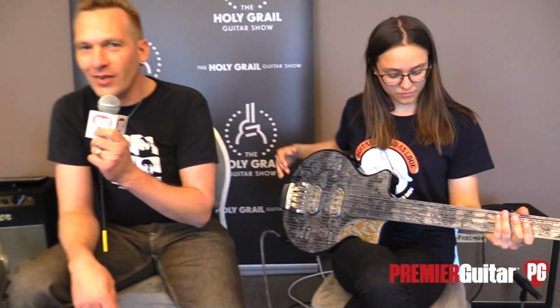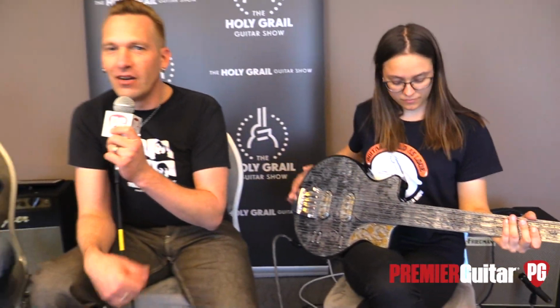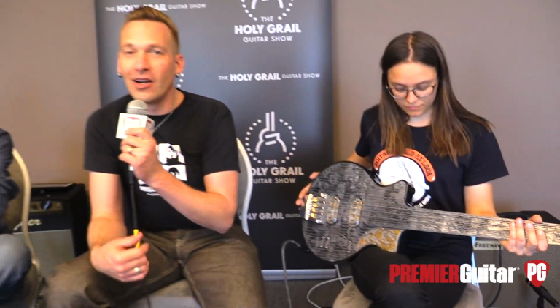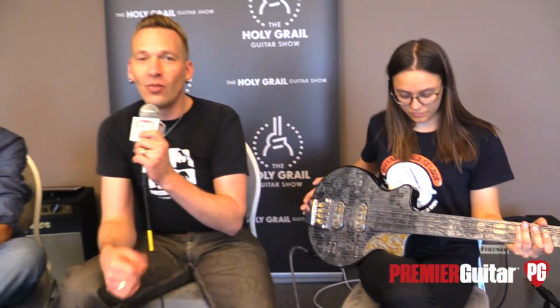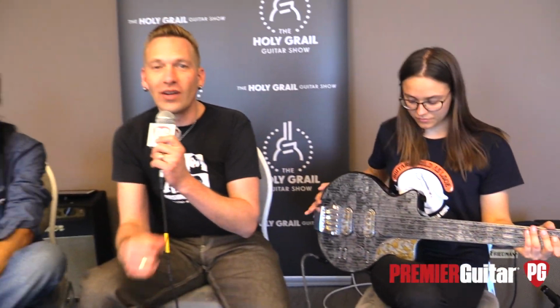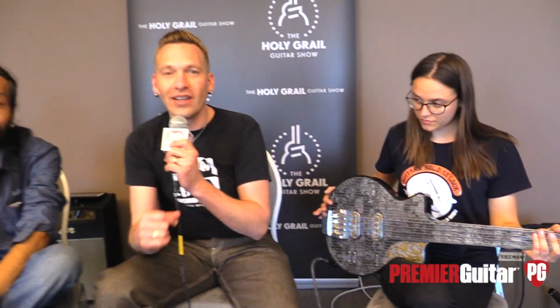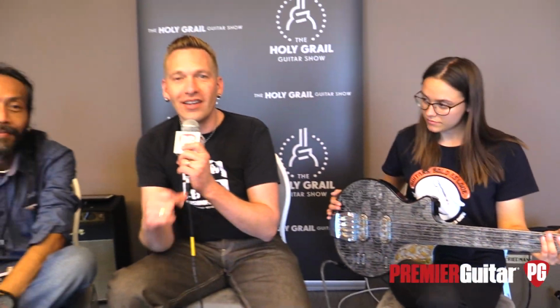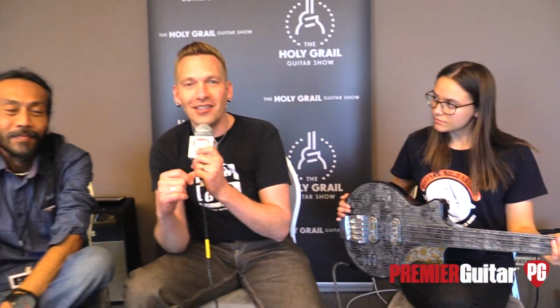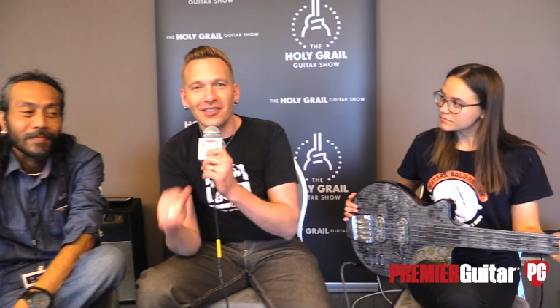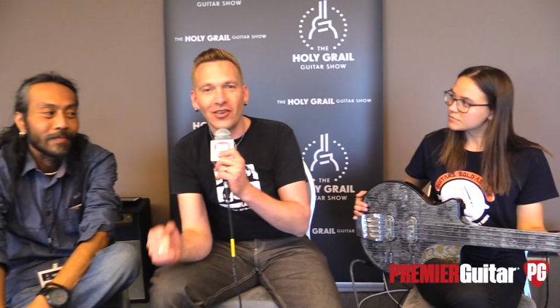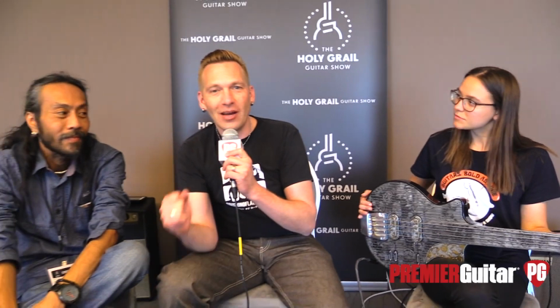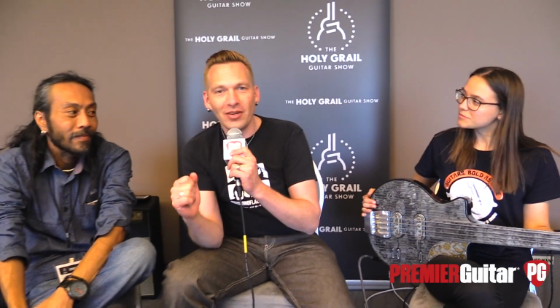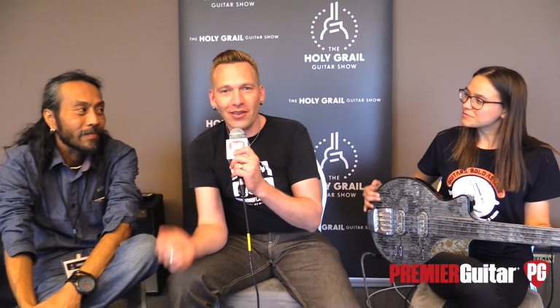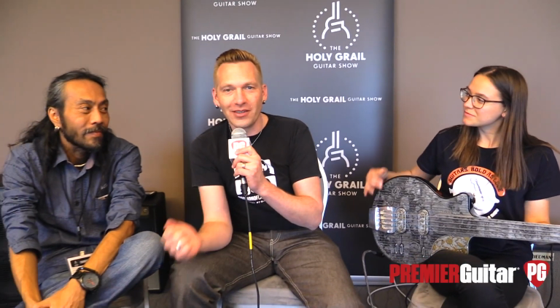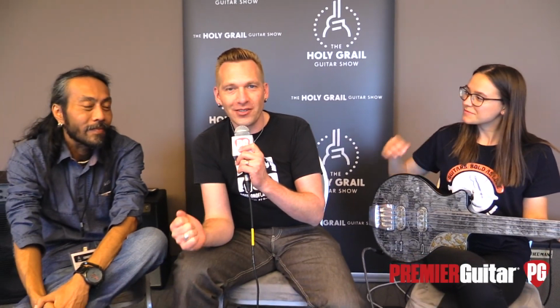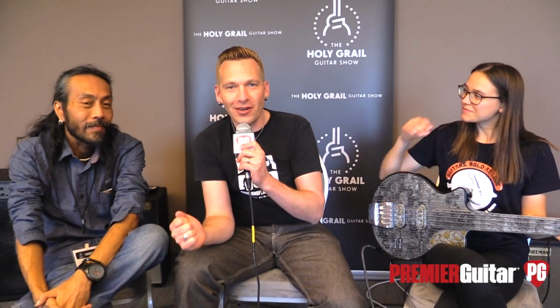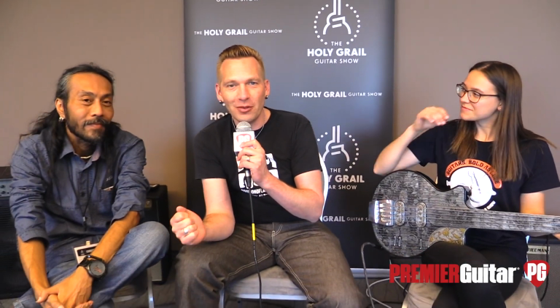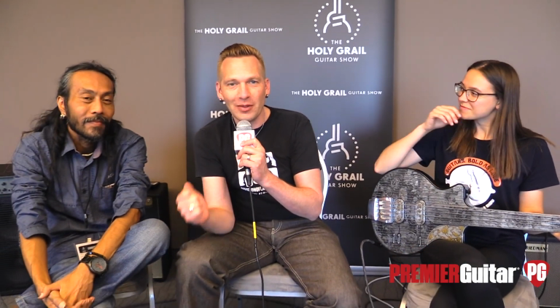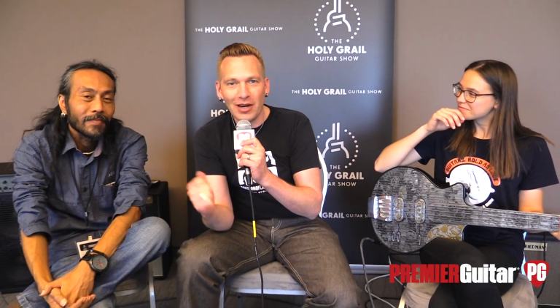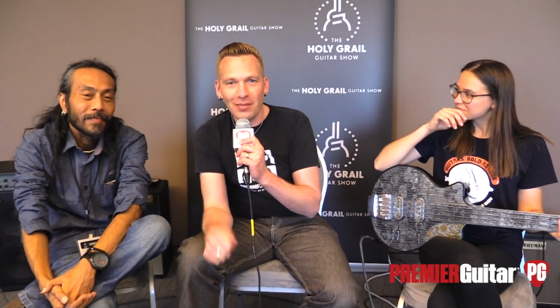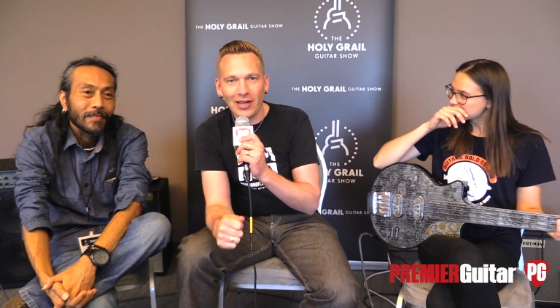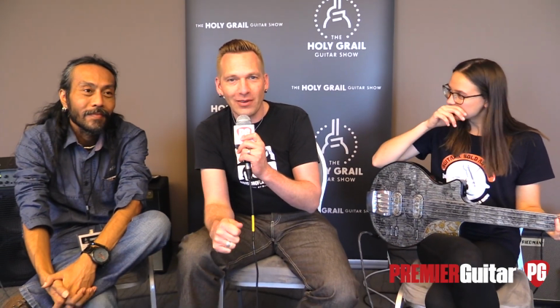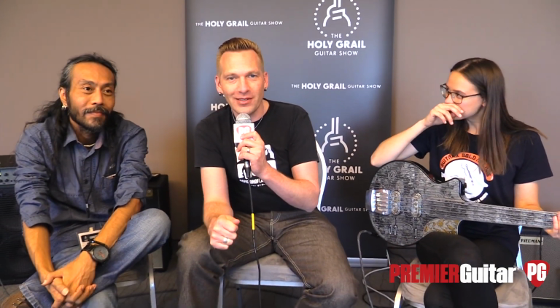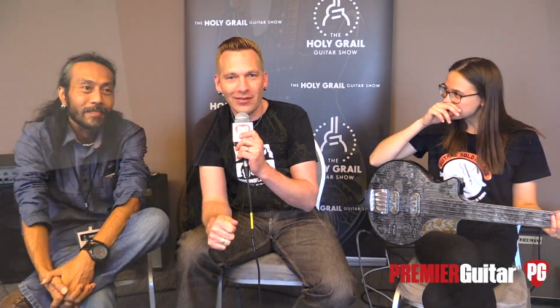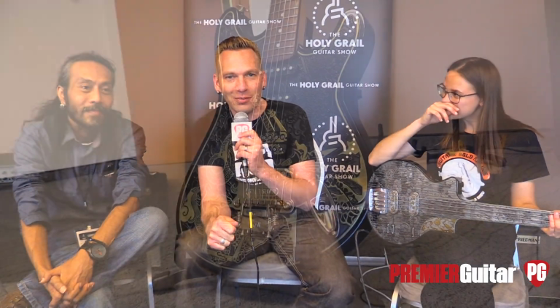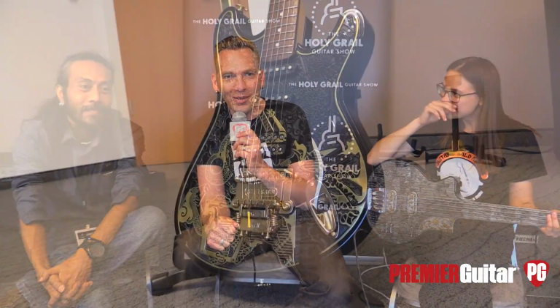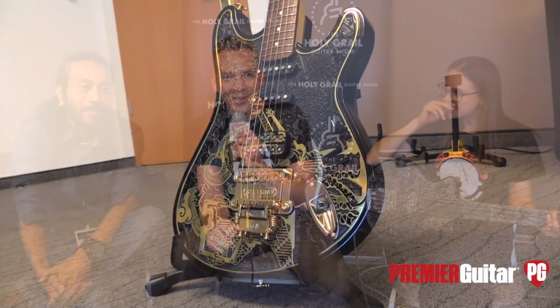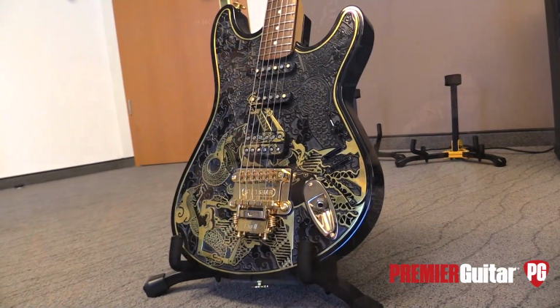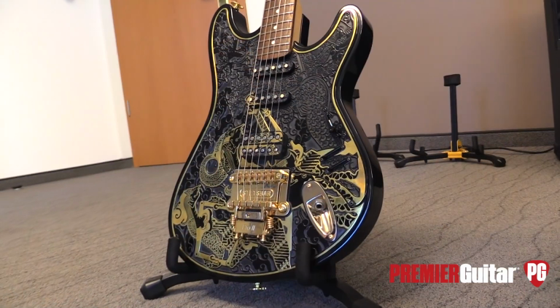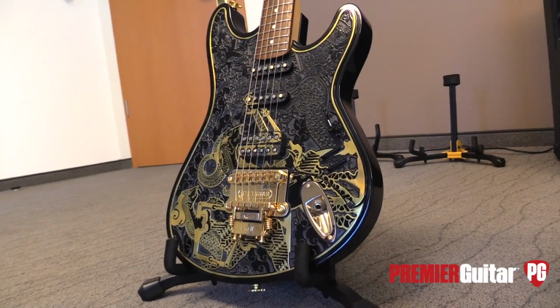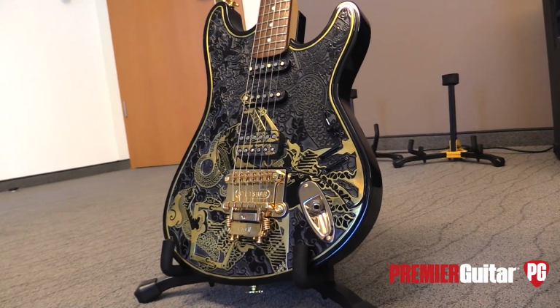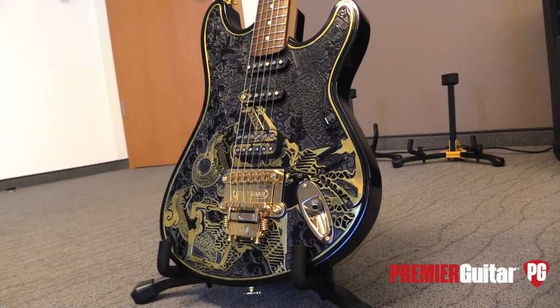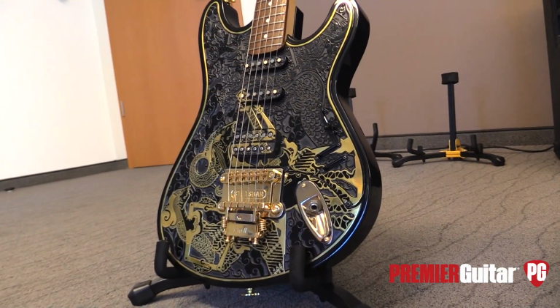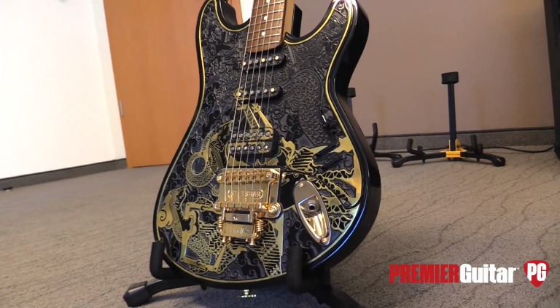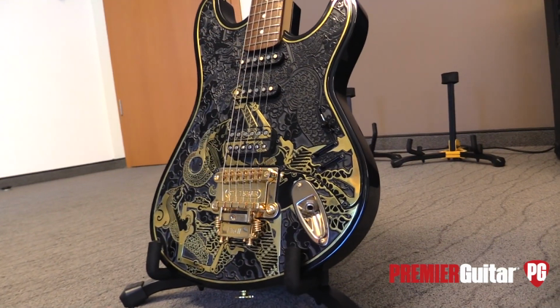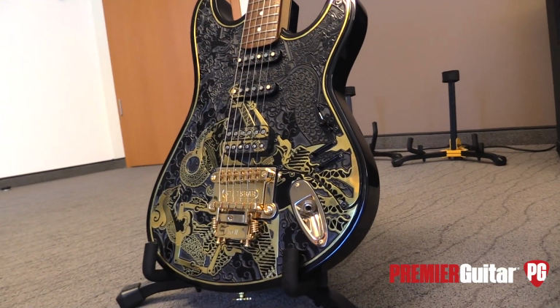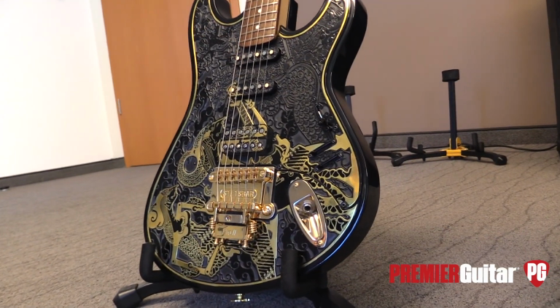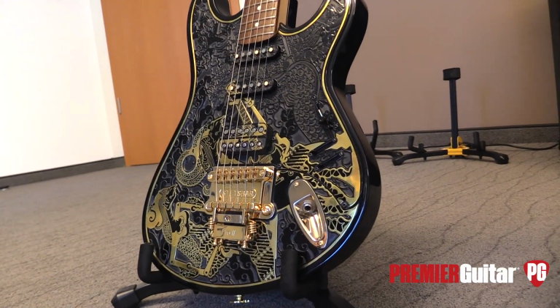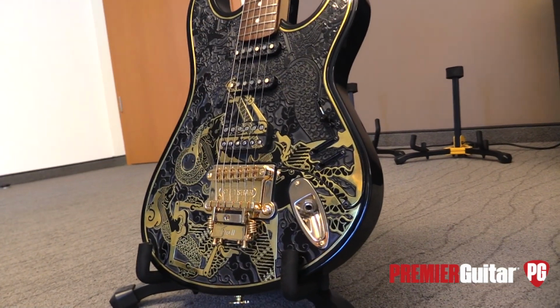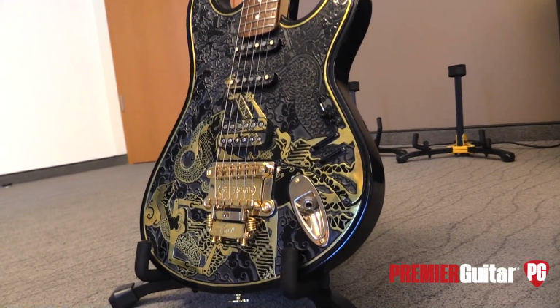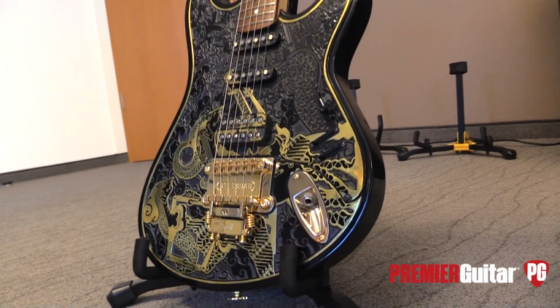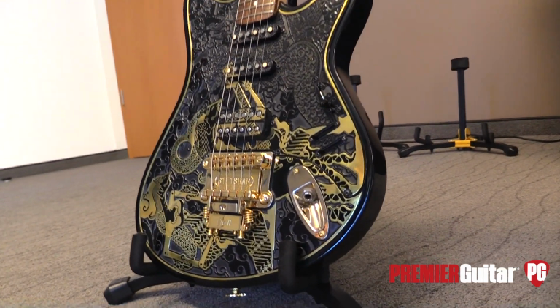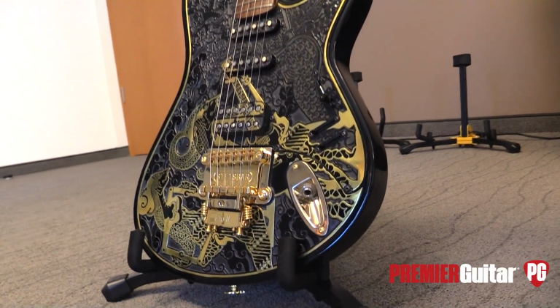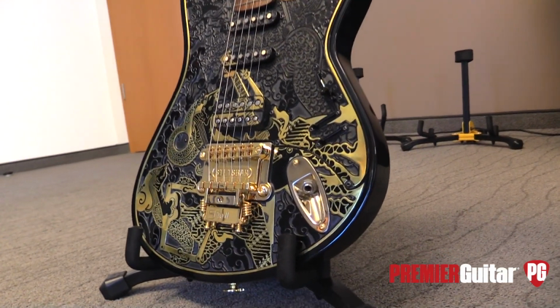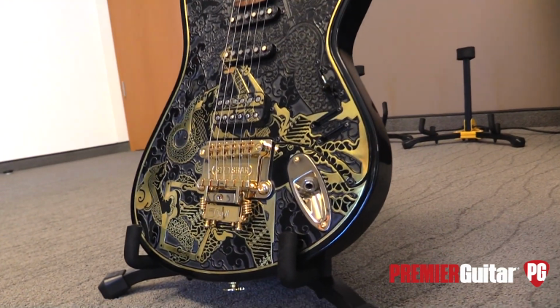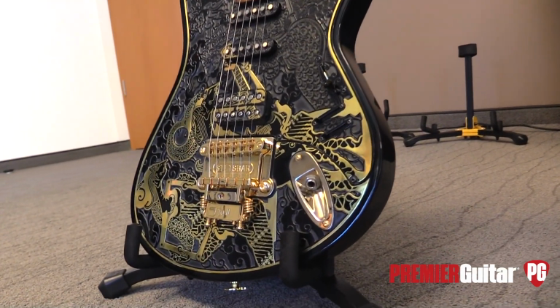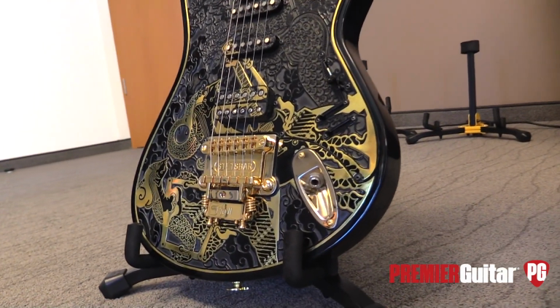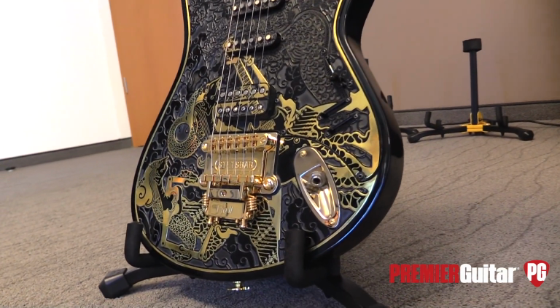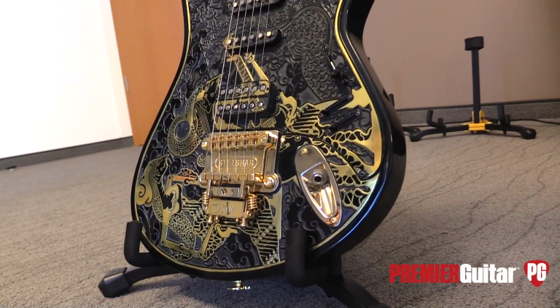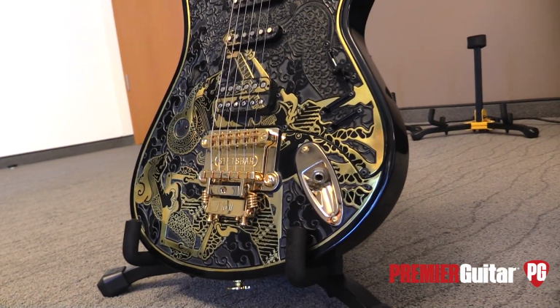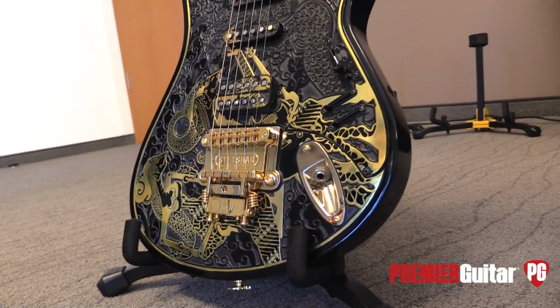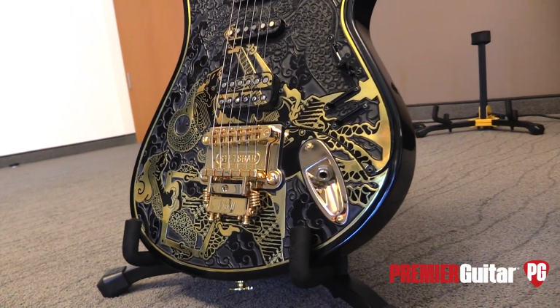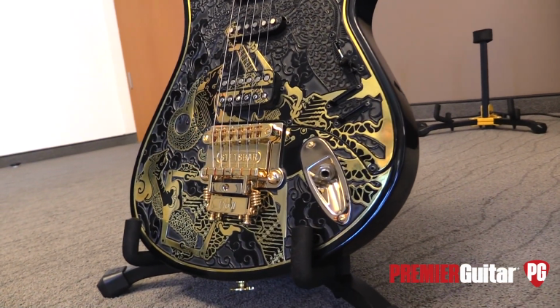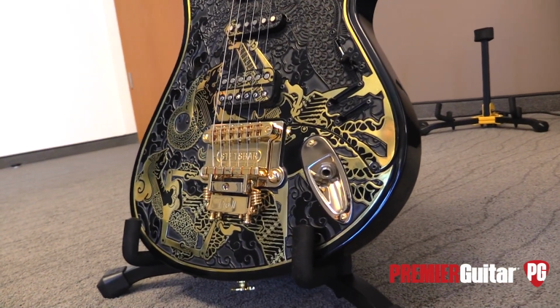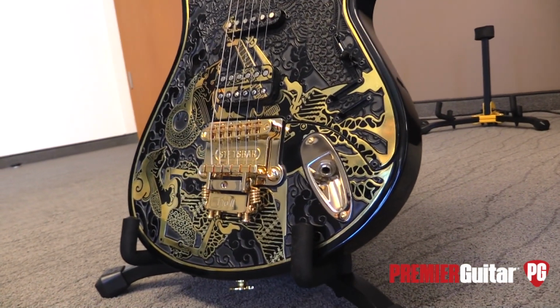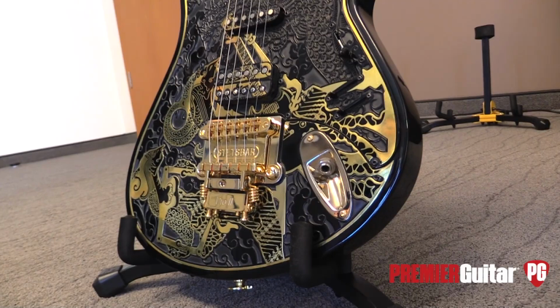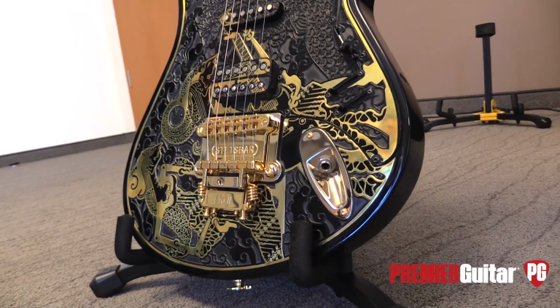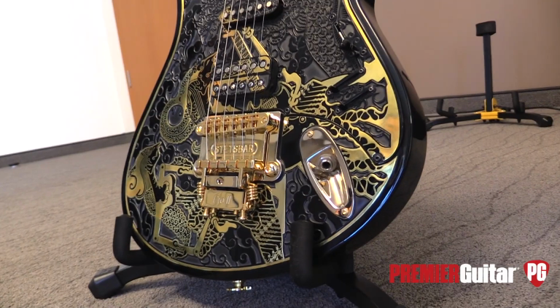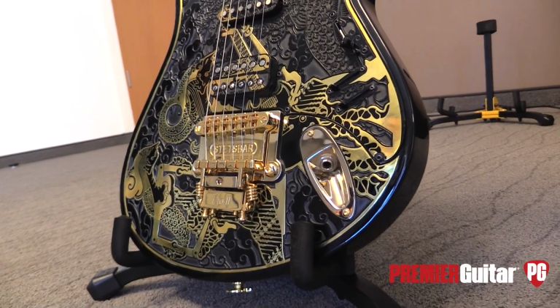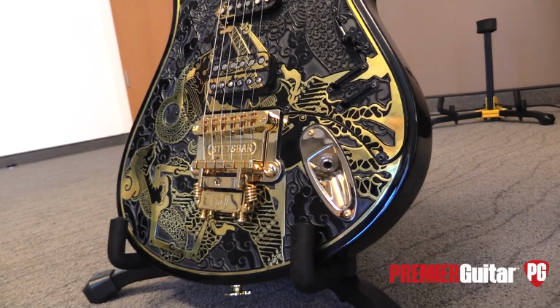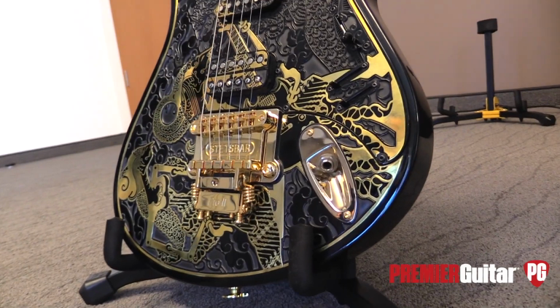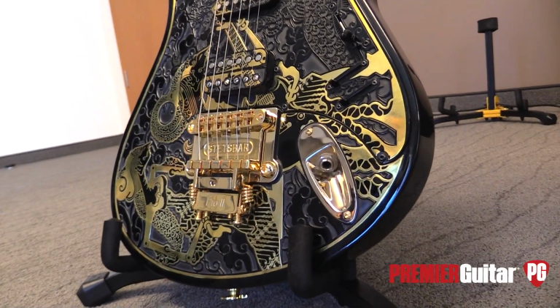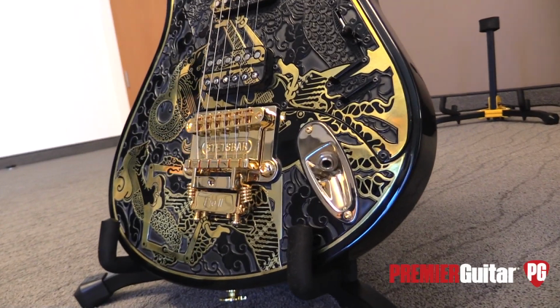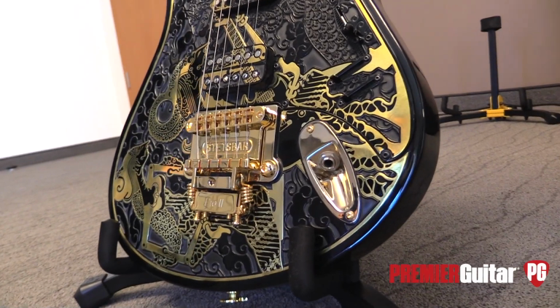Very nice. Thanks, Julia. Alright, we're going to grab another guitar — we'll be right back with a different player. All right, Ivan, we've swapped in the six-string you brought here. What do you call this?